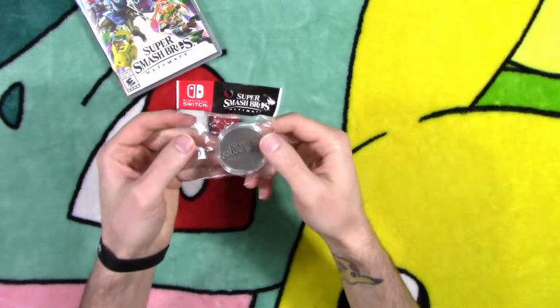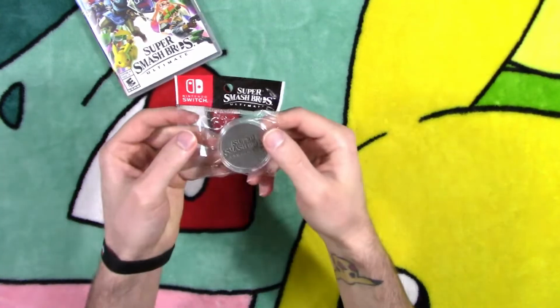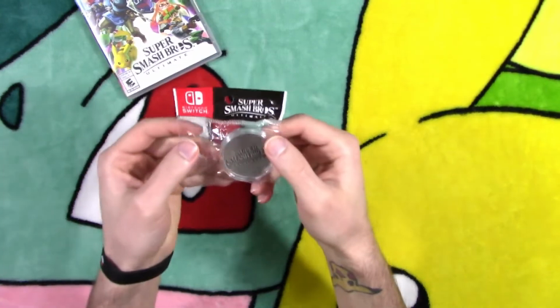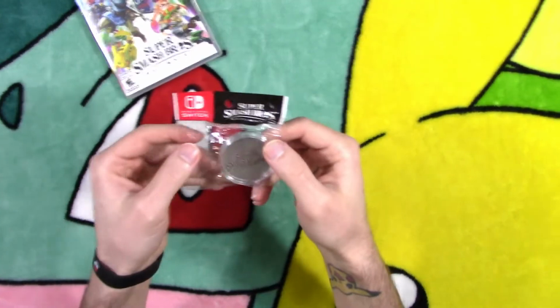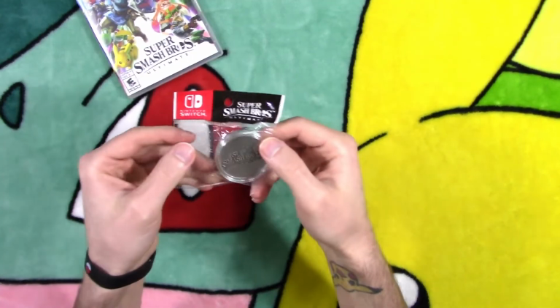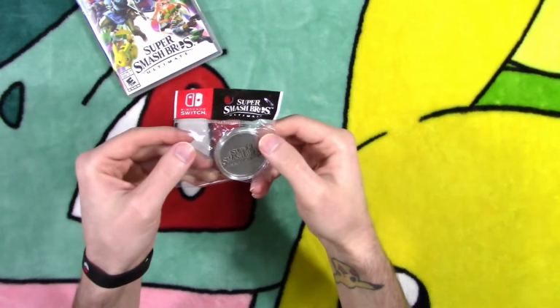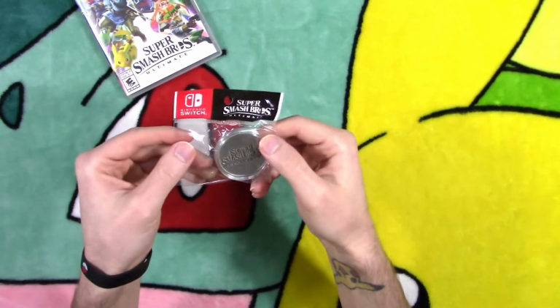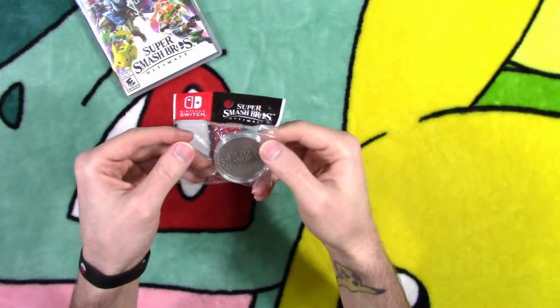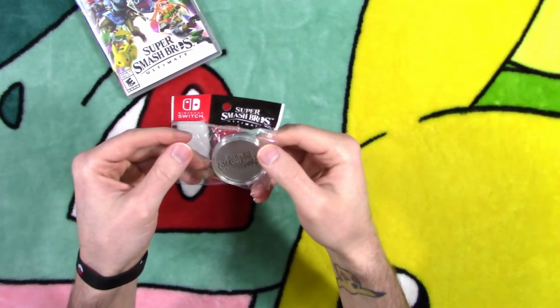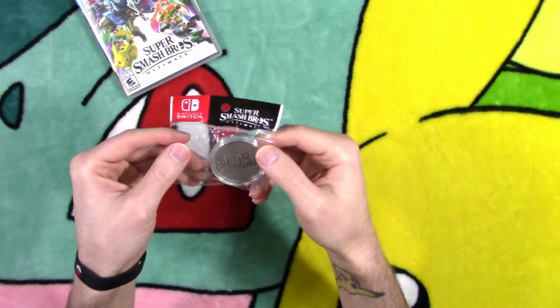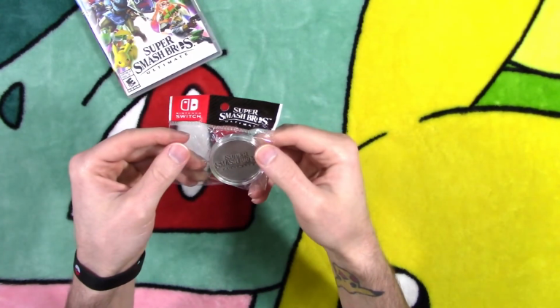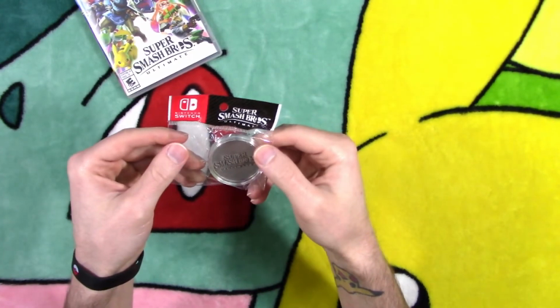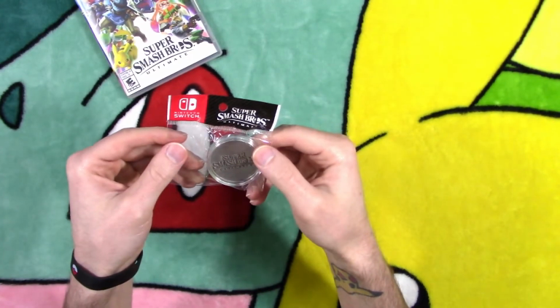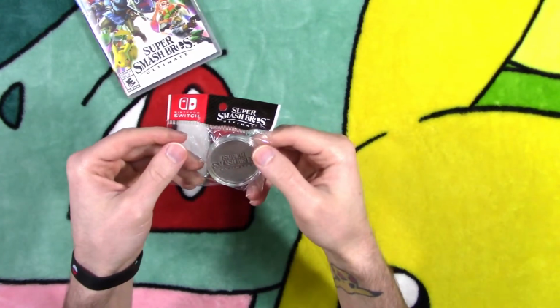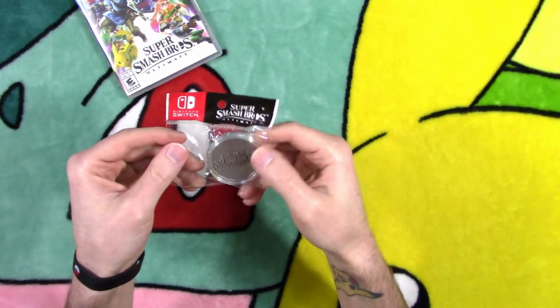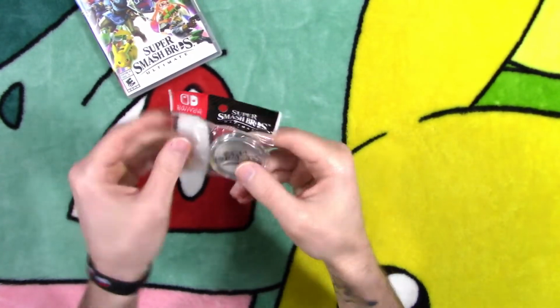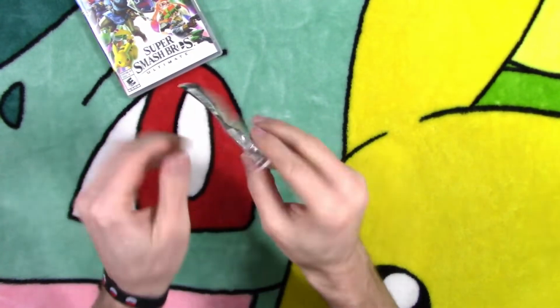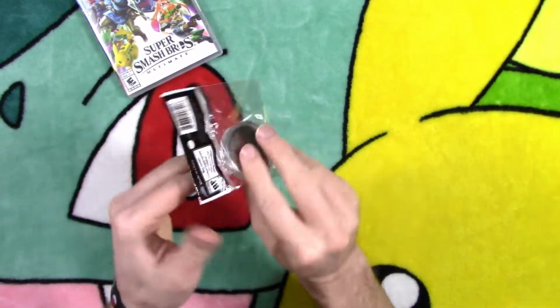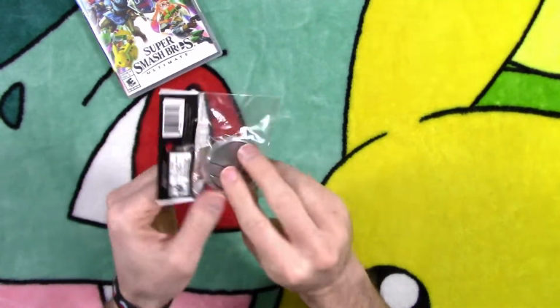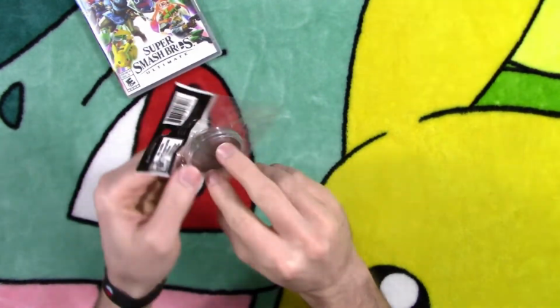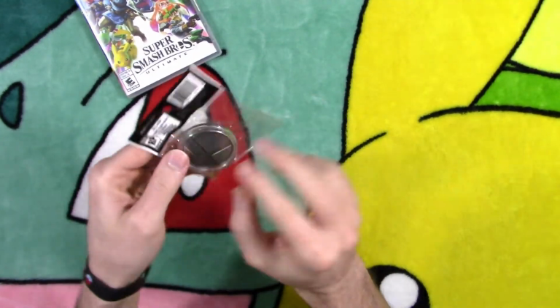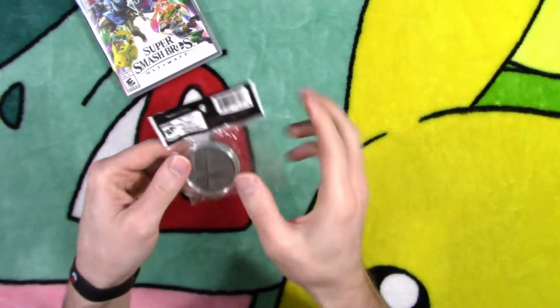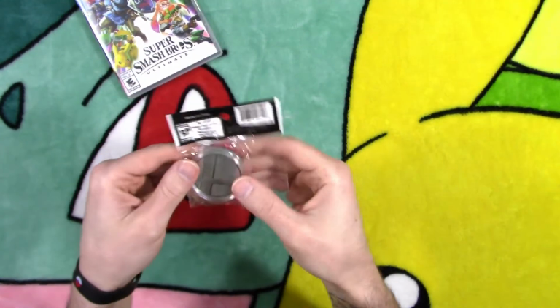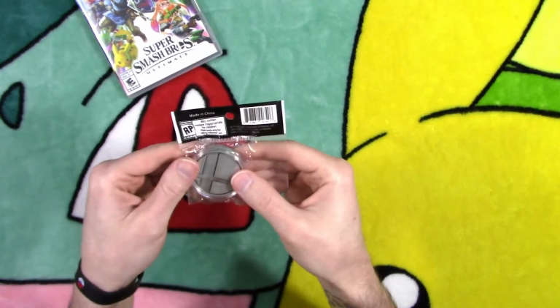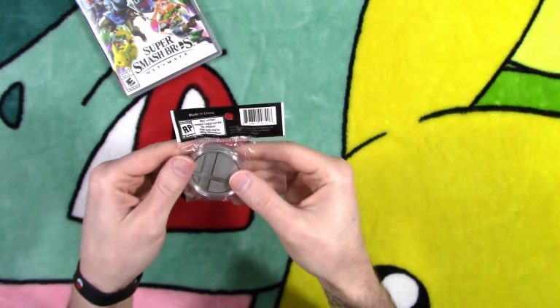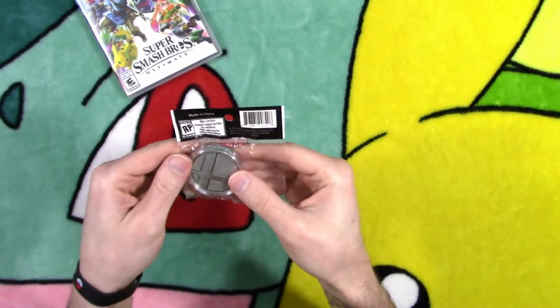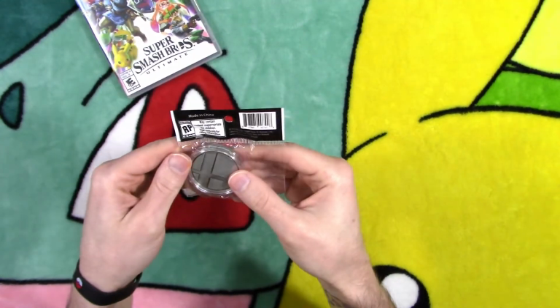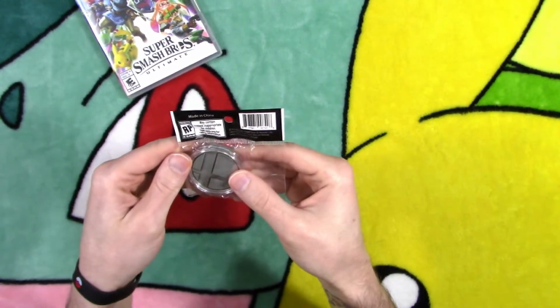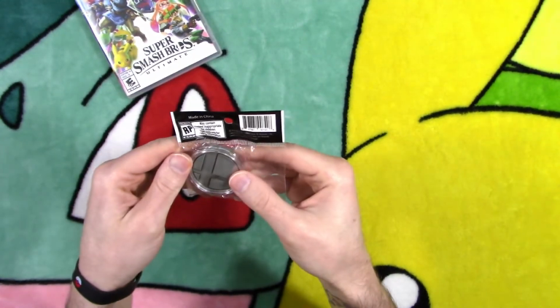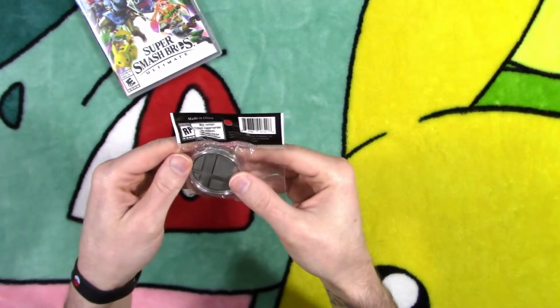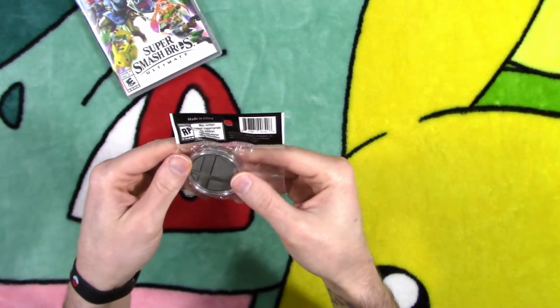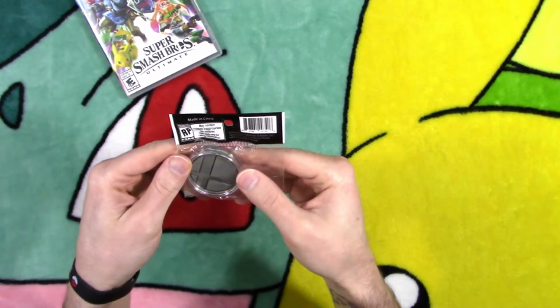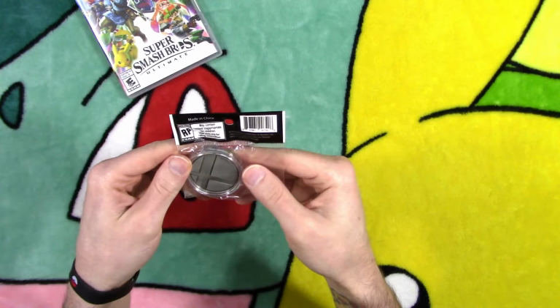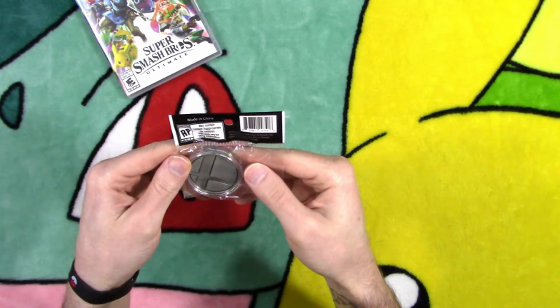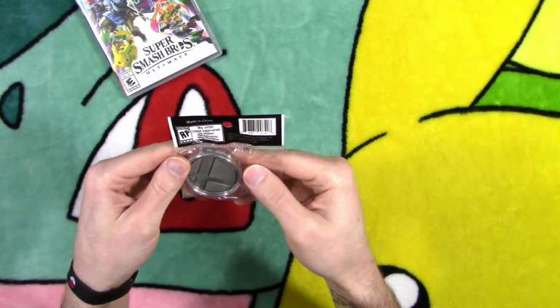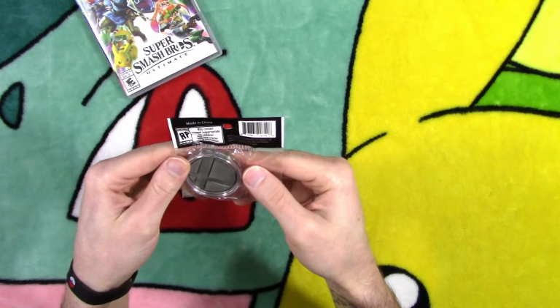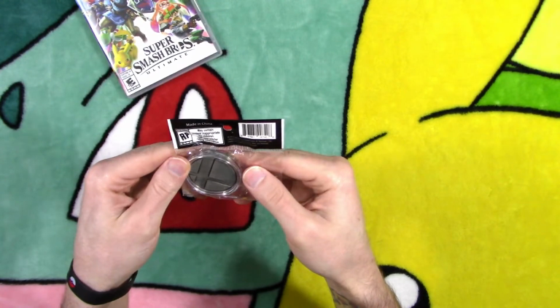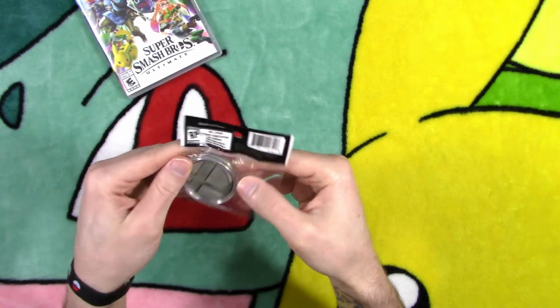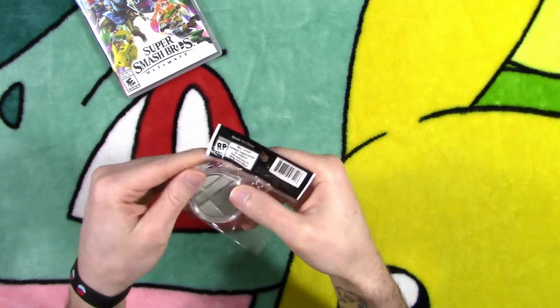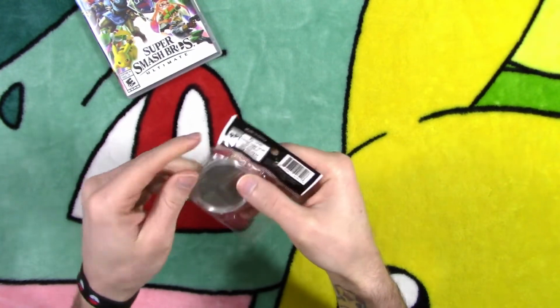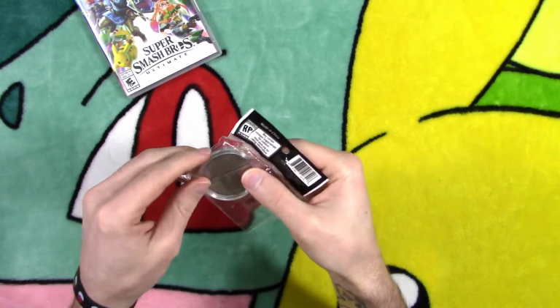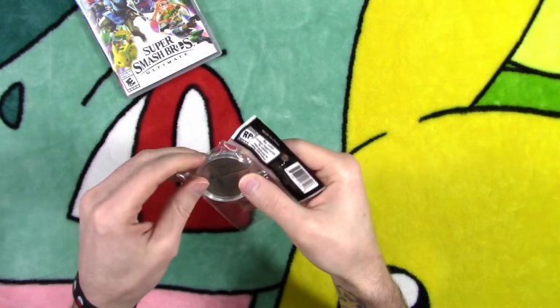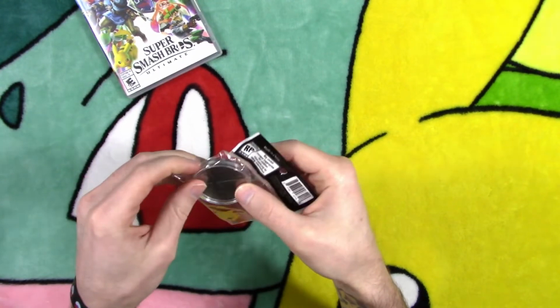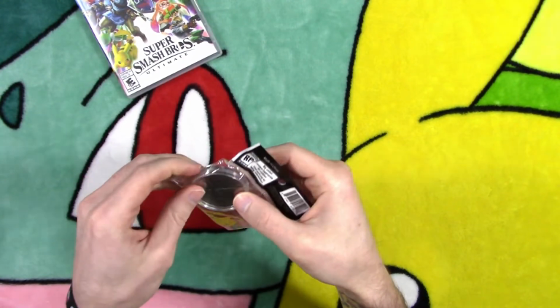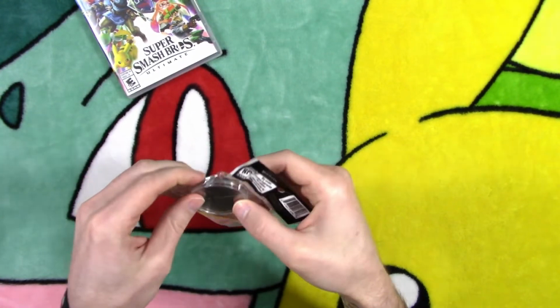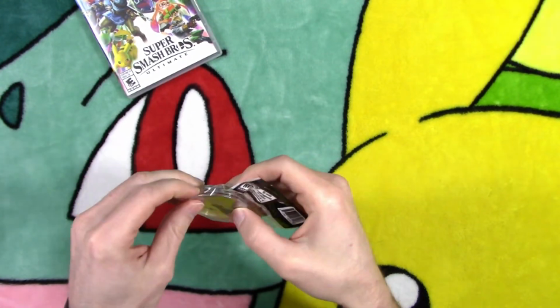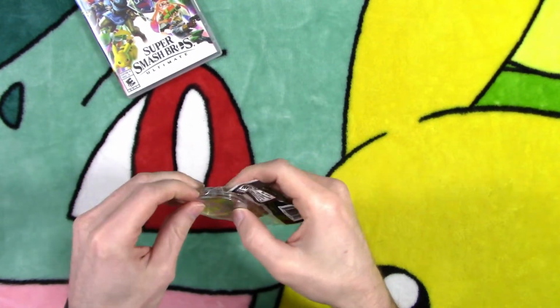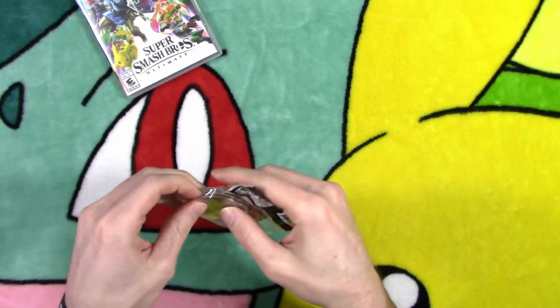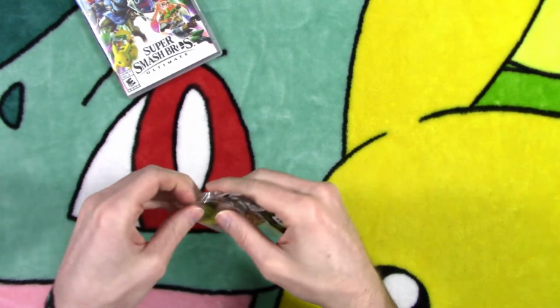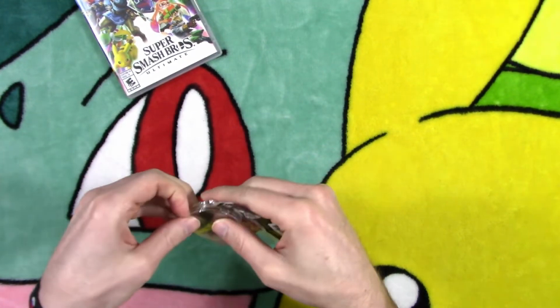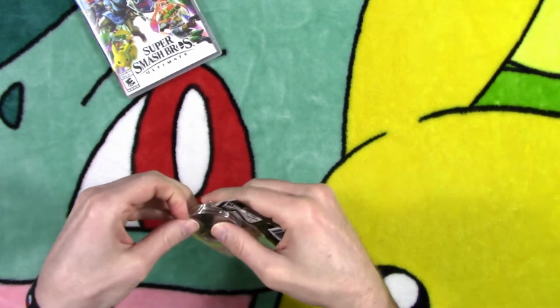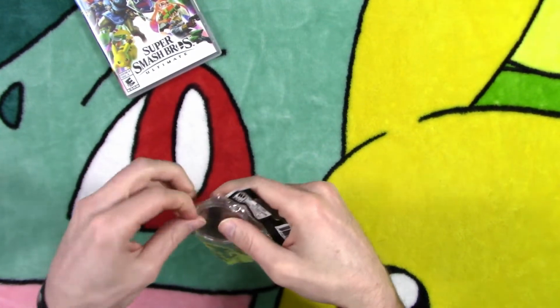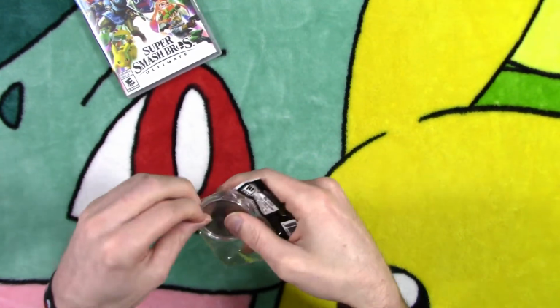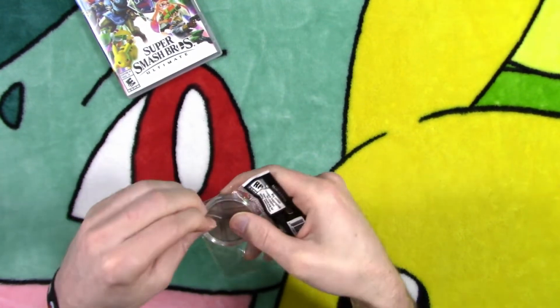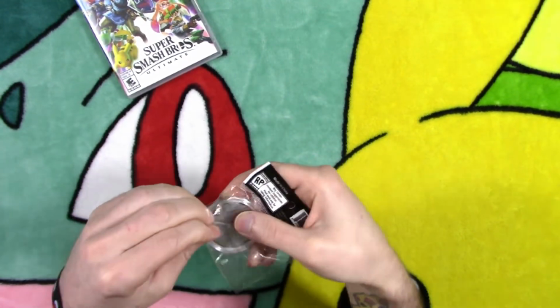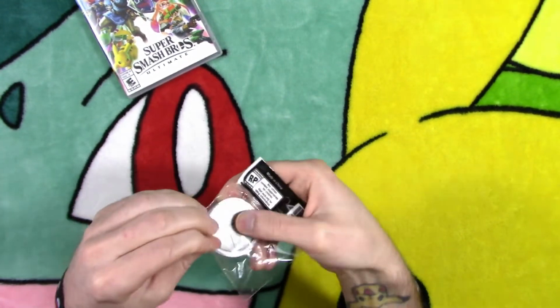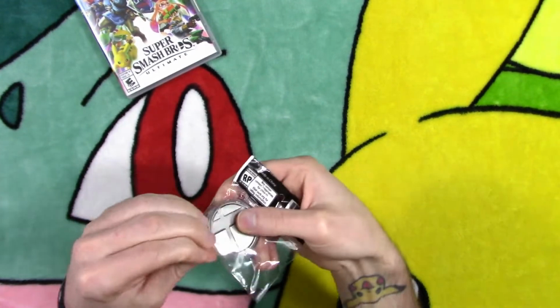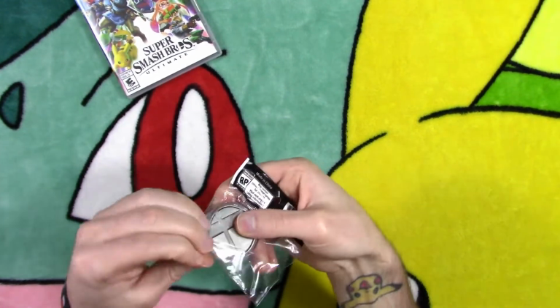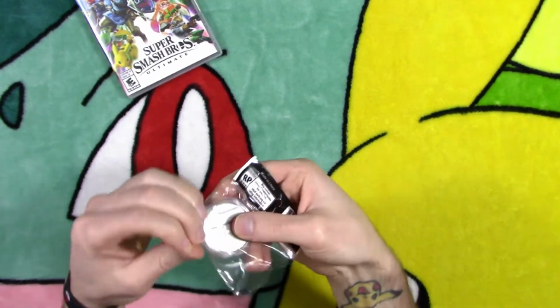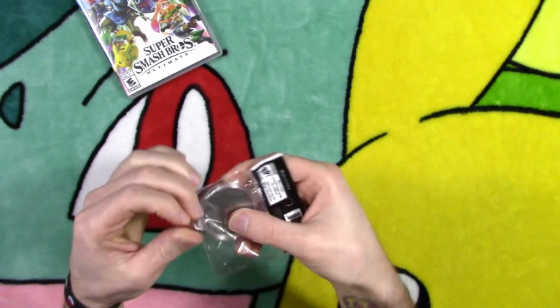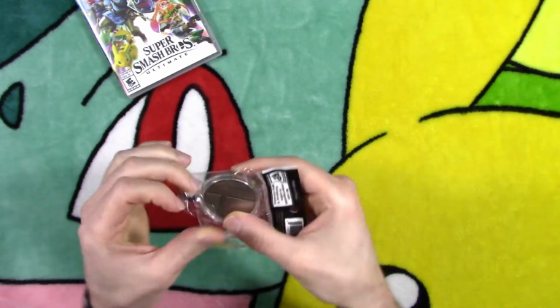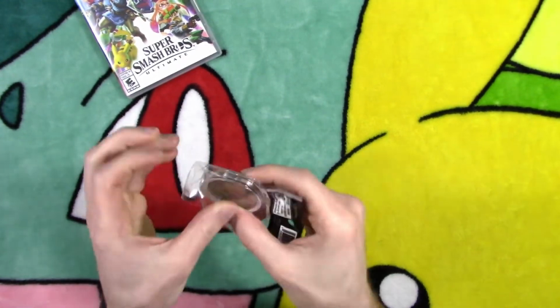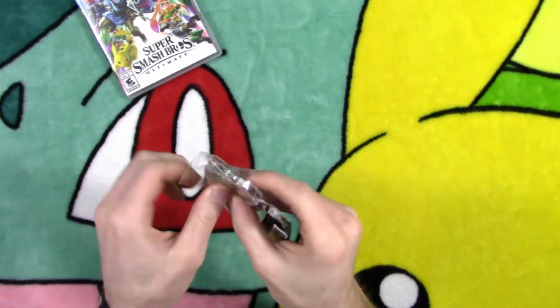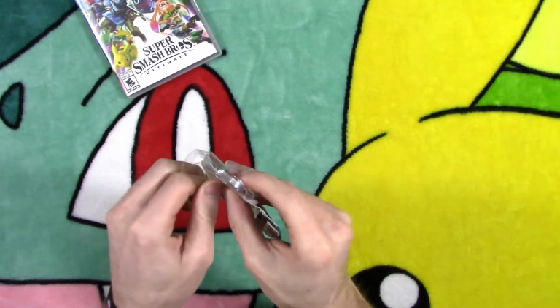It was even nice enough to throw in this sweet Super Smash Brothers Ultimate collector's coin. Pretty awesome.